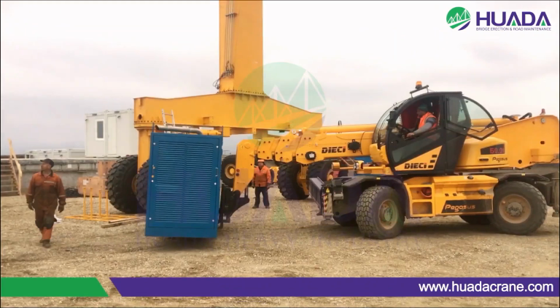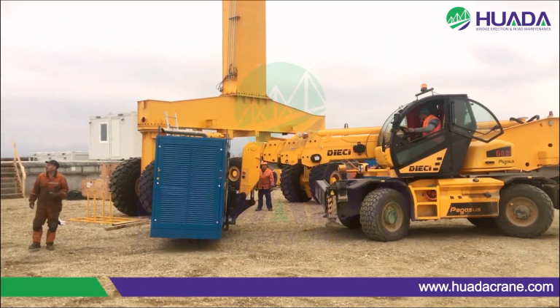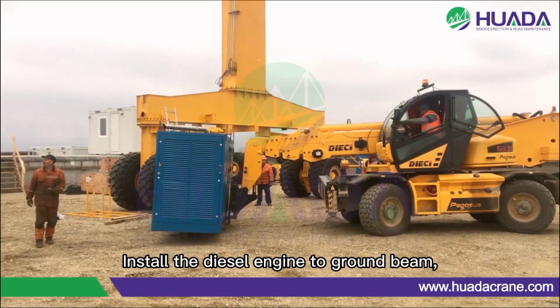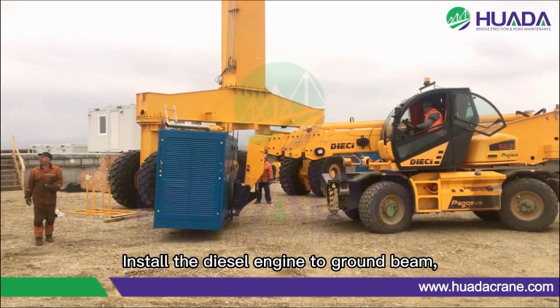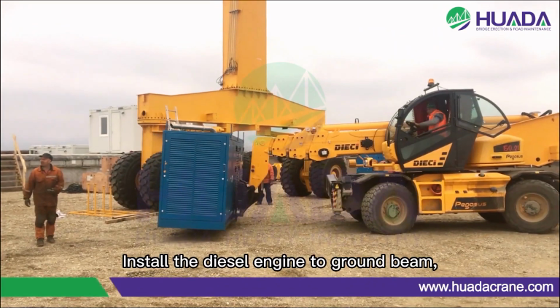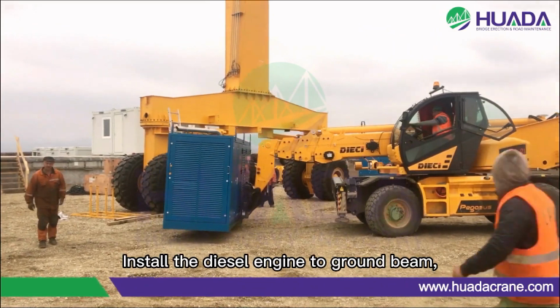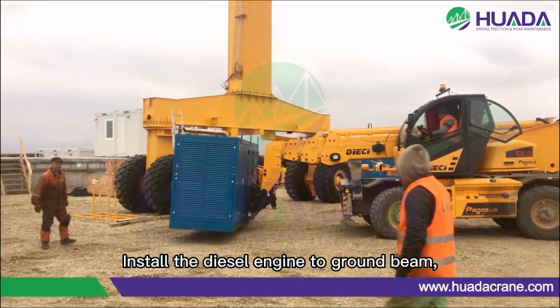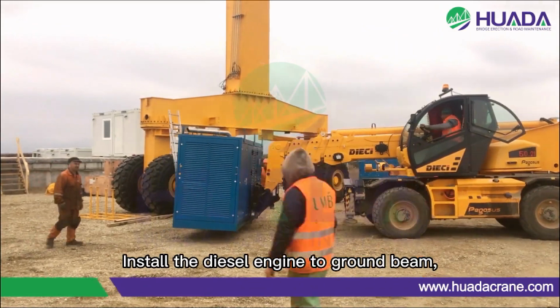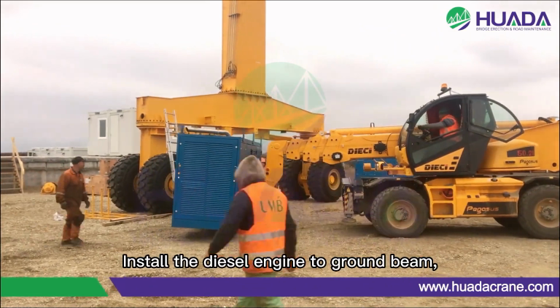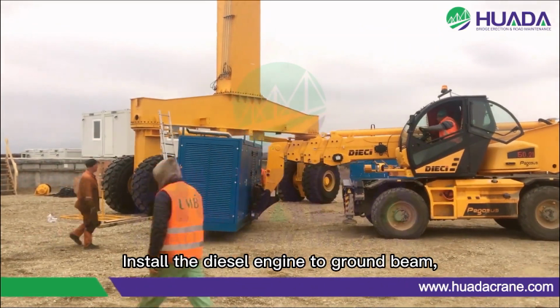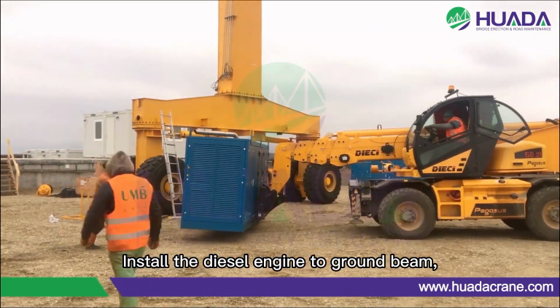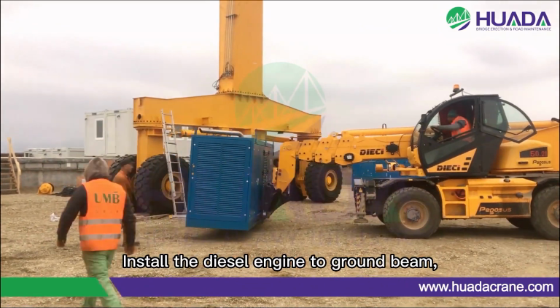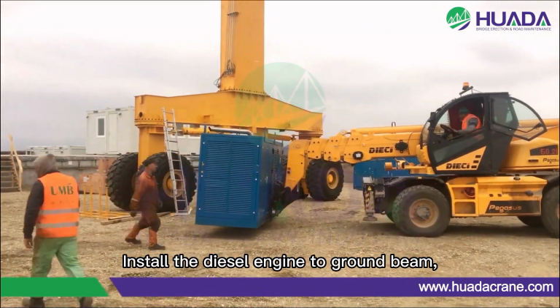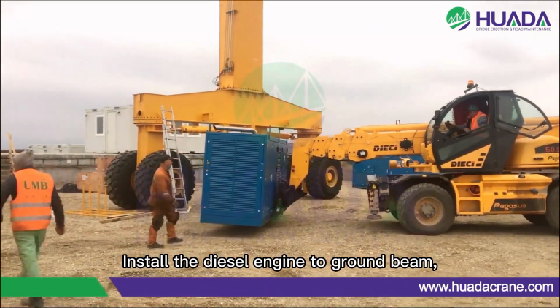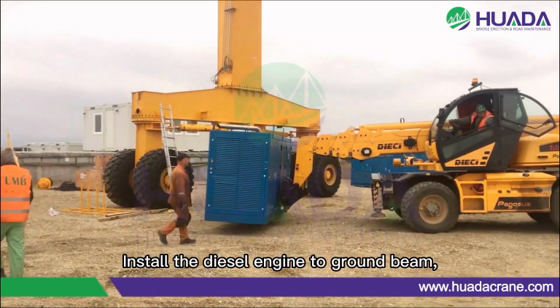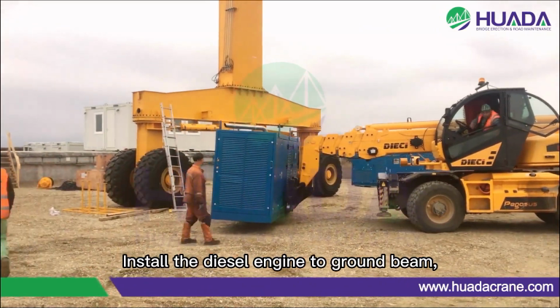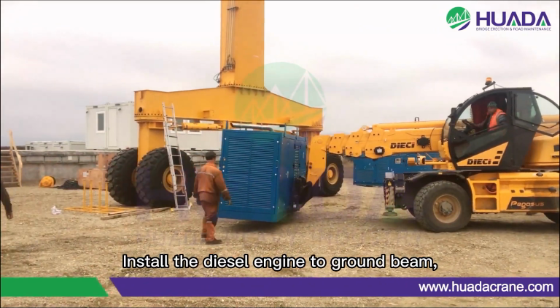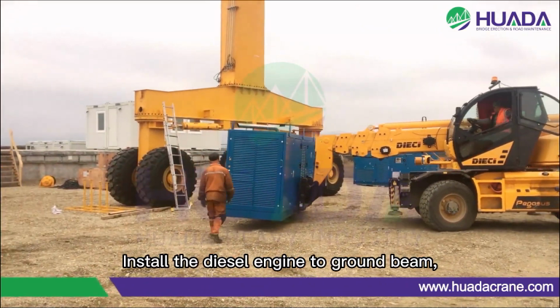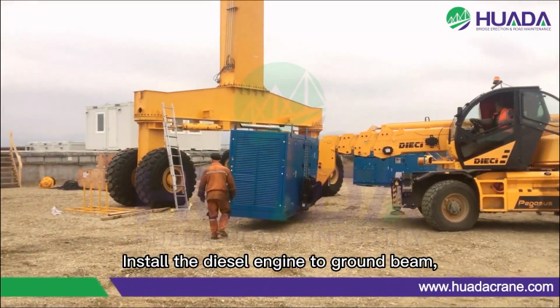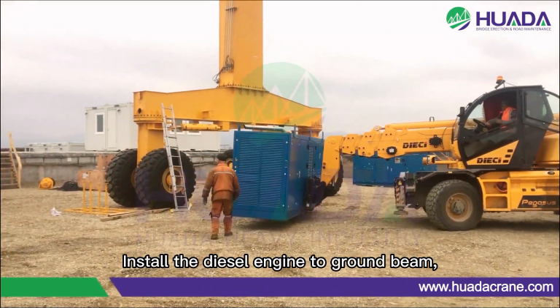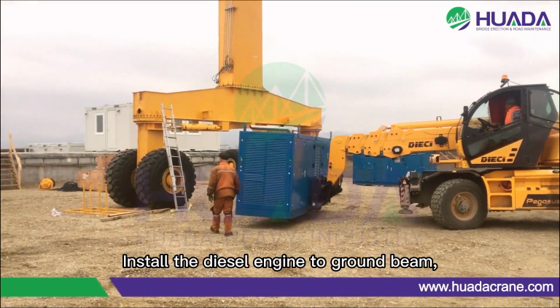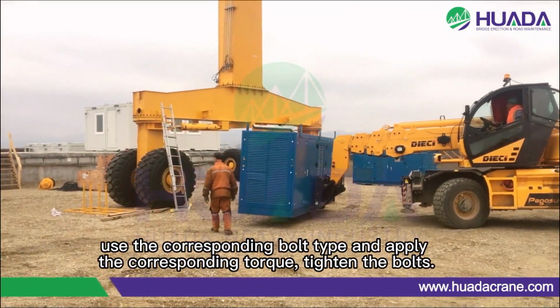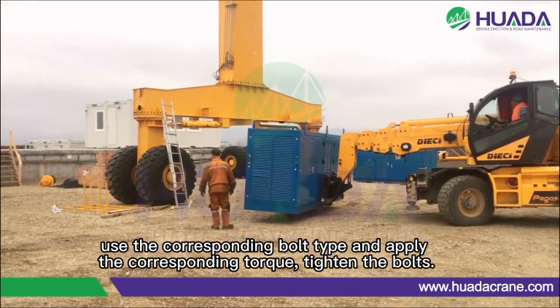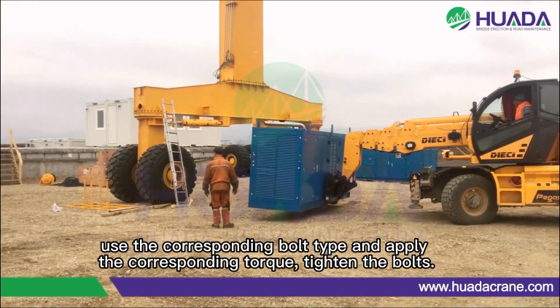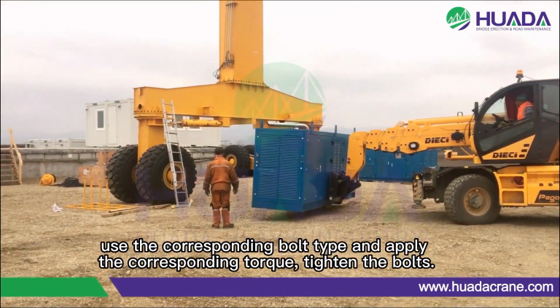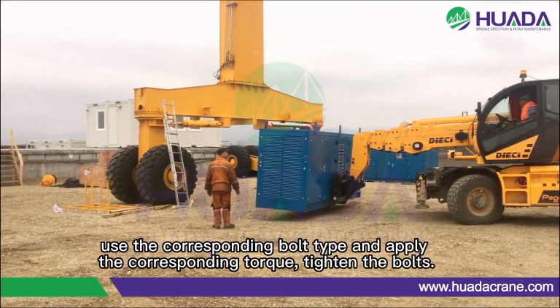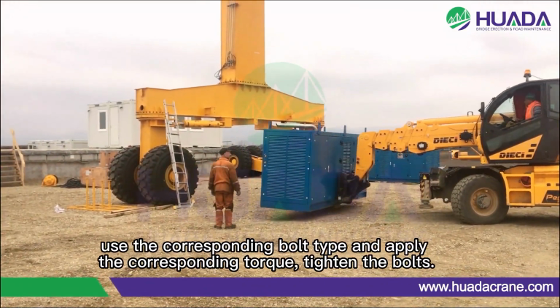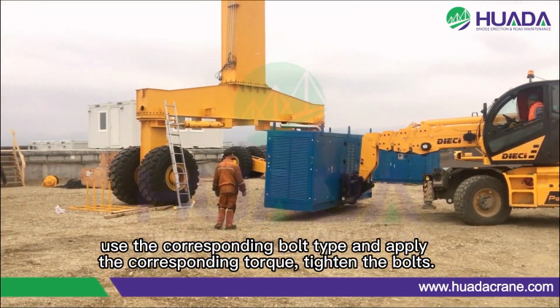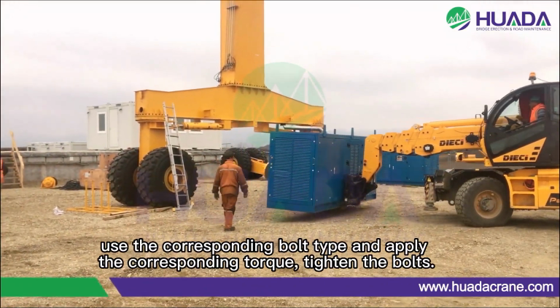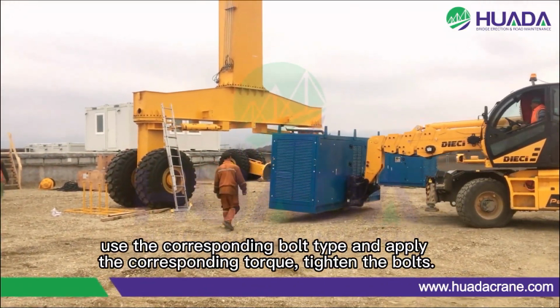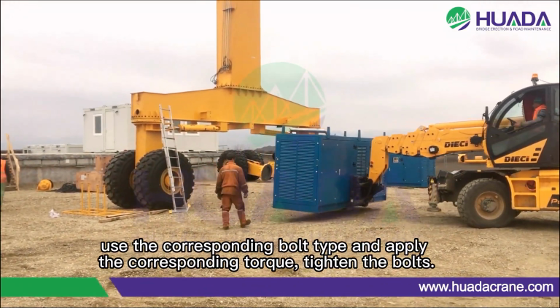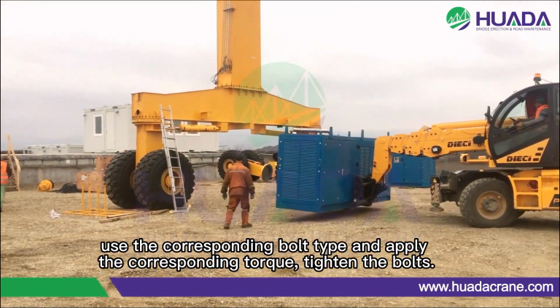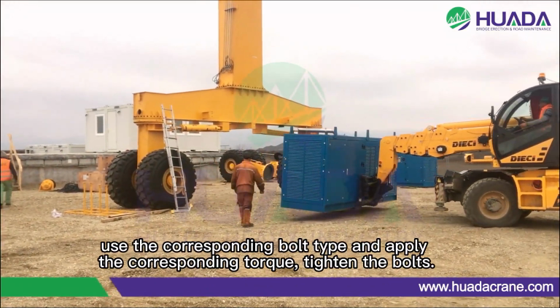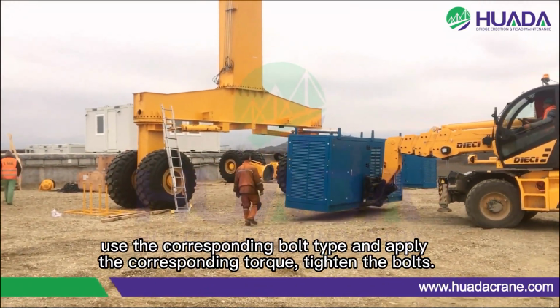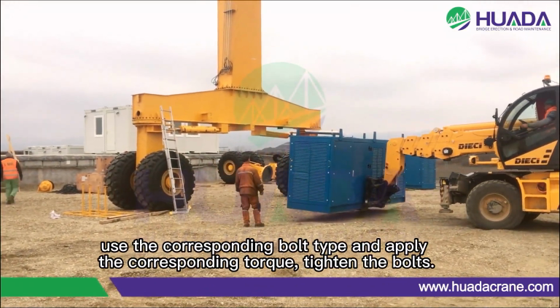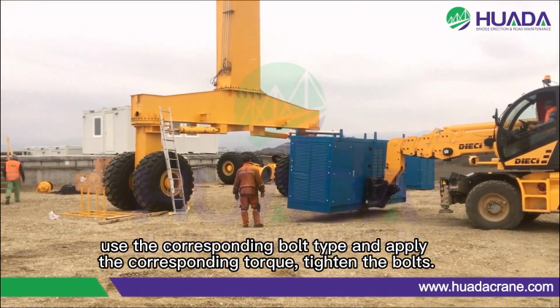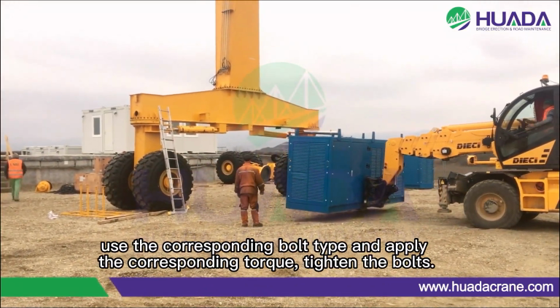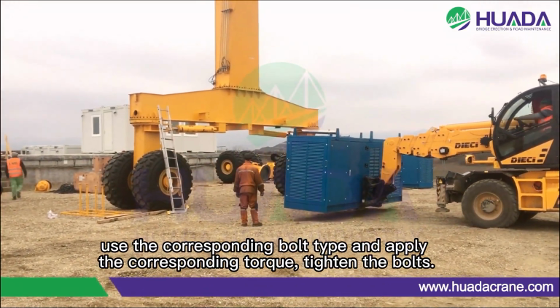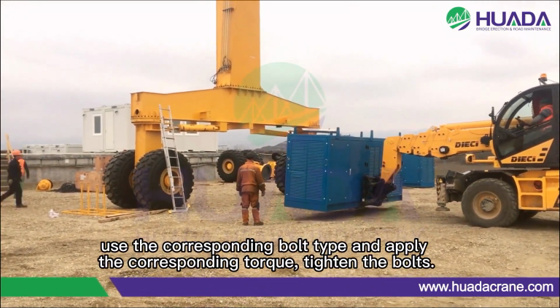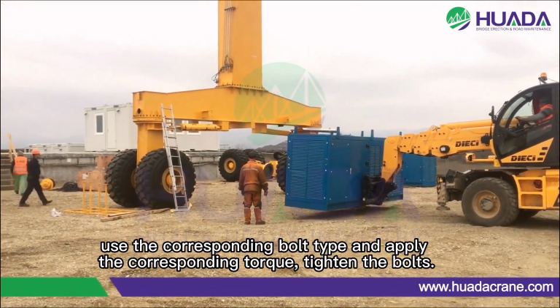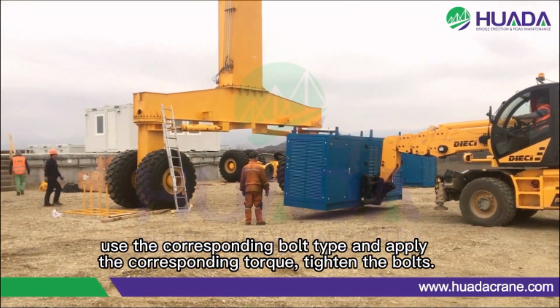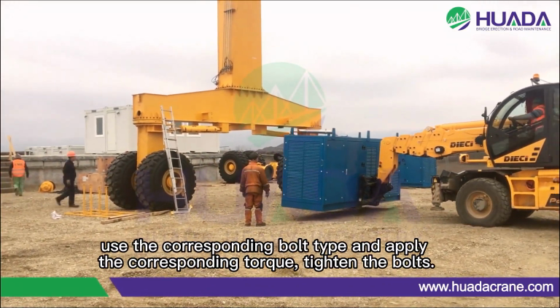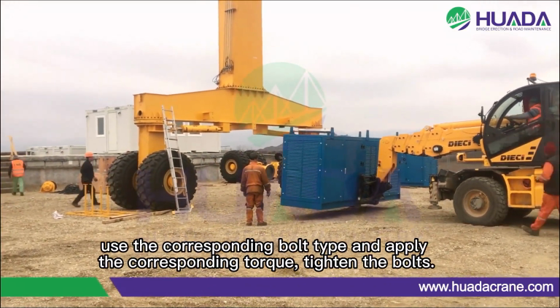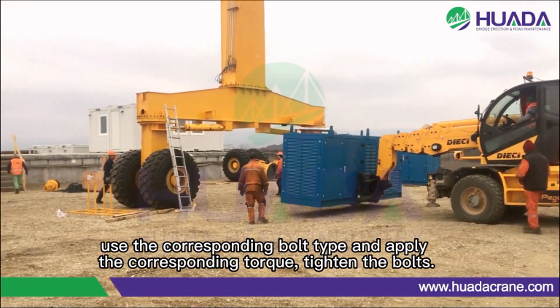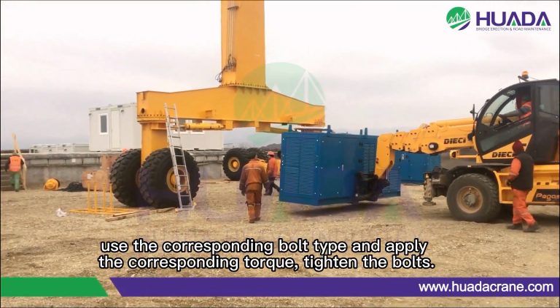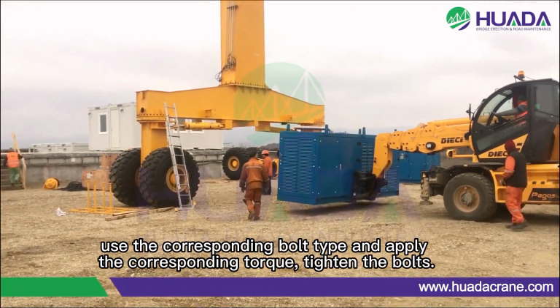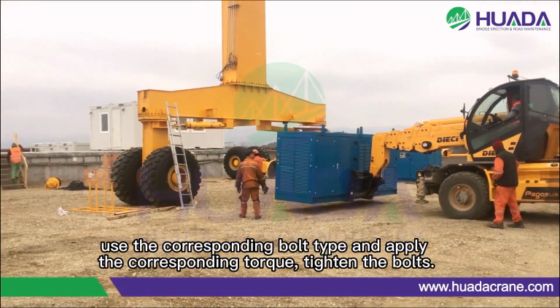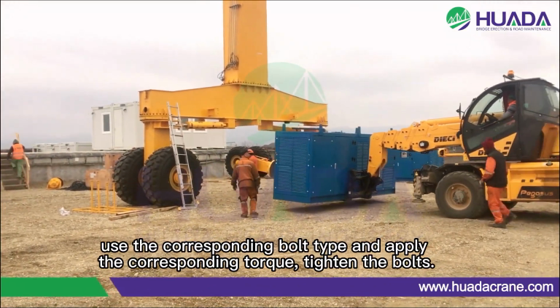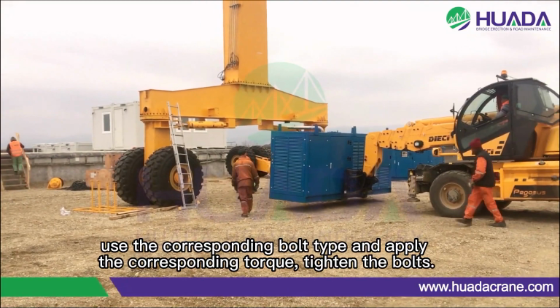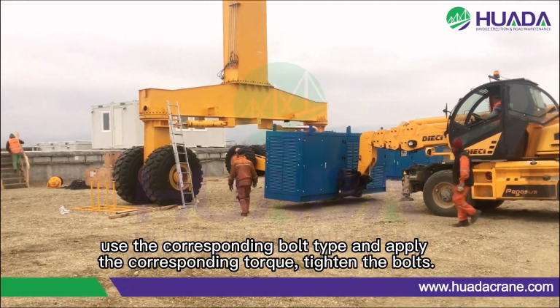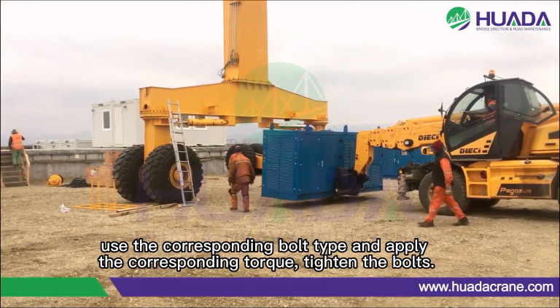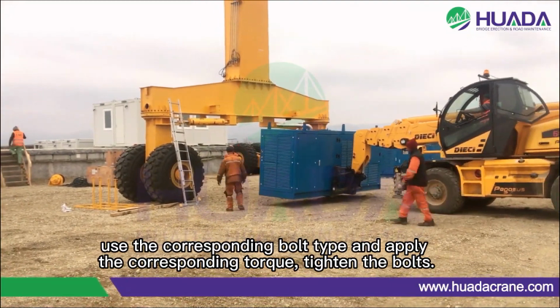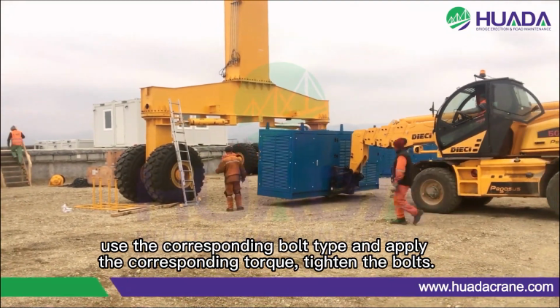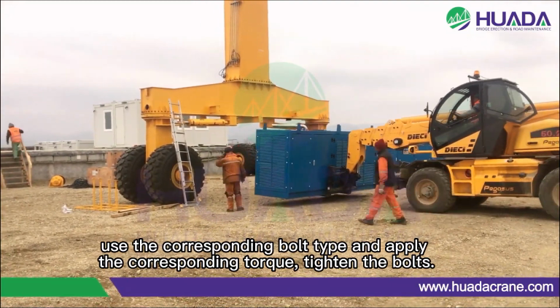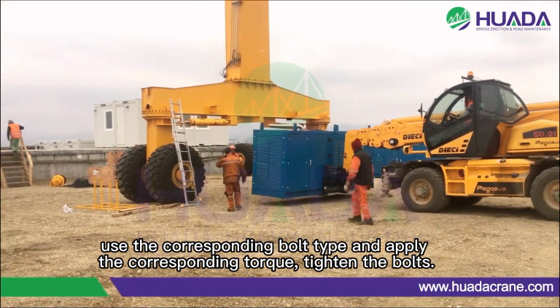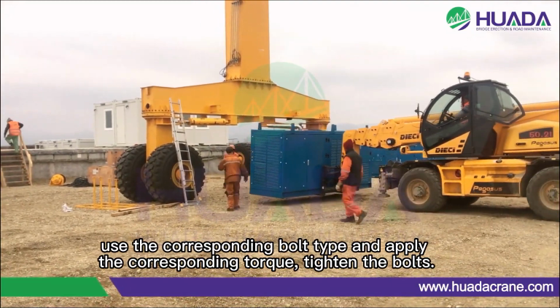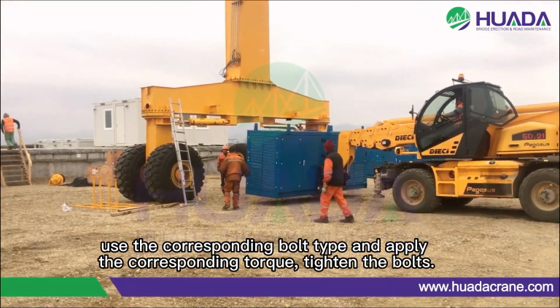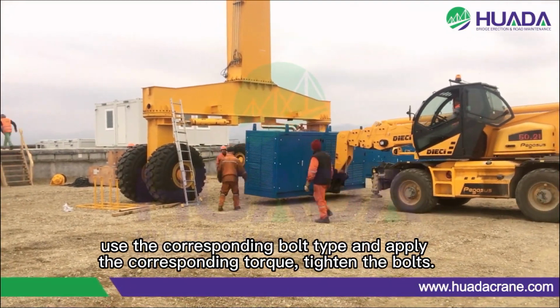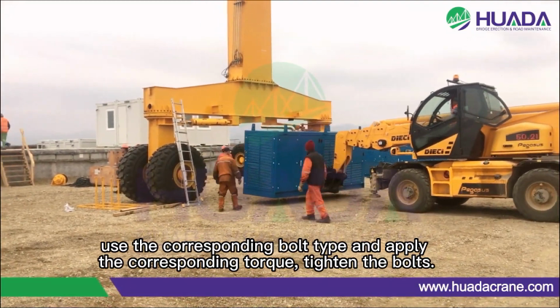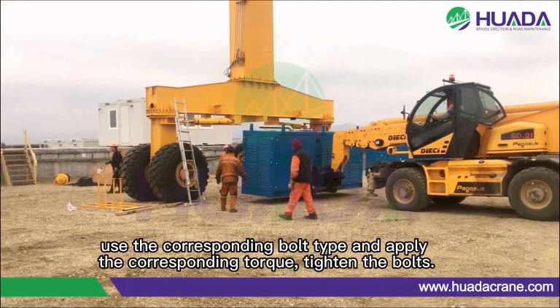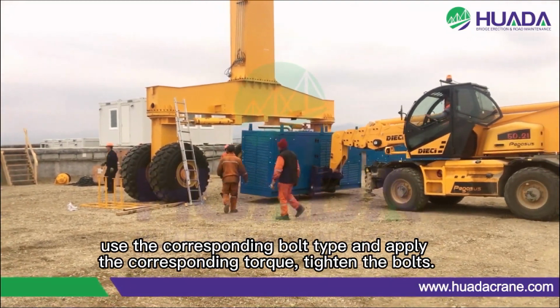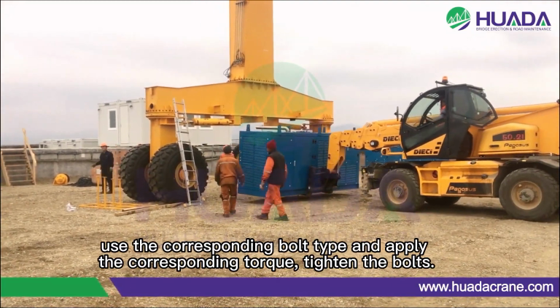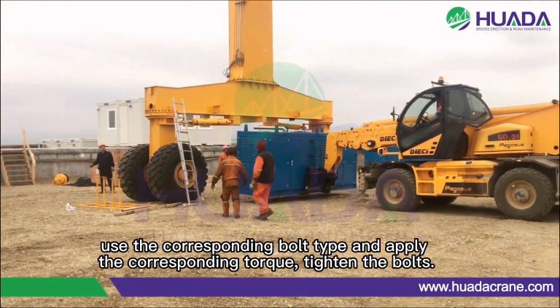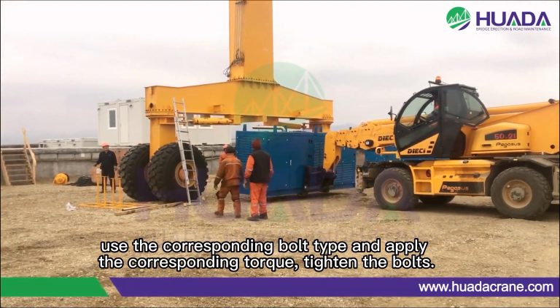Install the diesel engine to the ground beam. Use the corresponding bolt type pad and apply the corresponding torque to tighten the bolts.